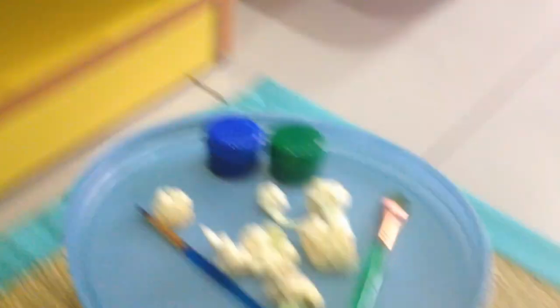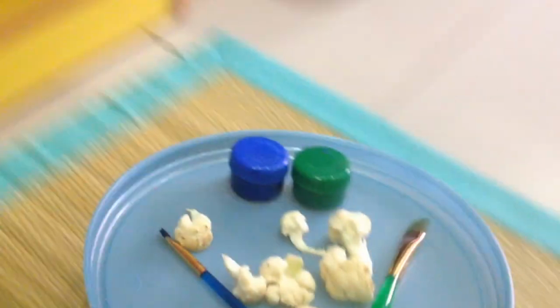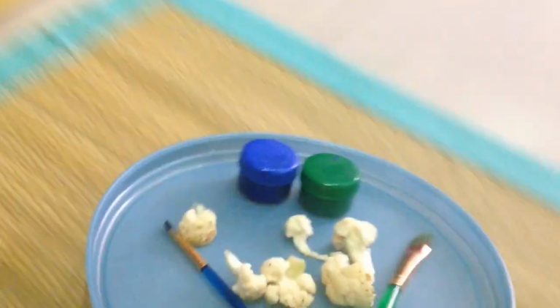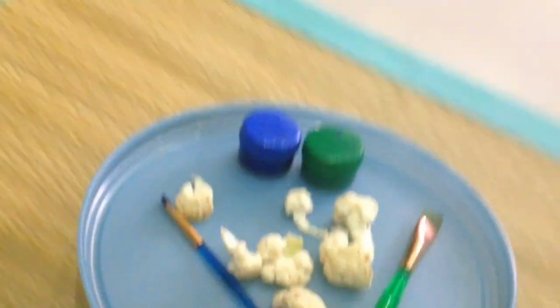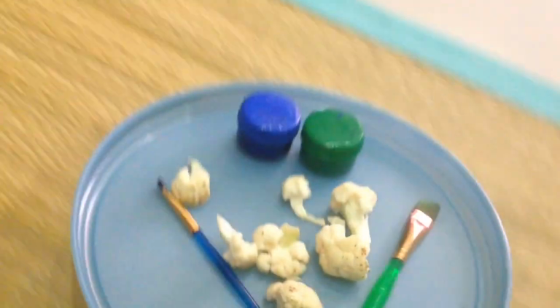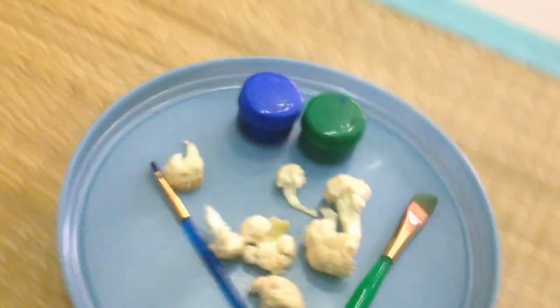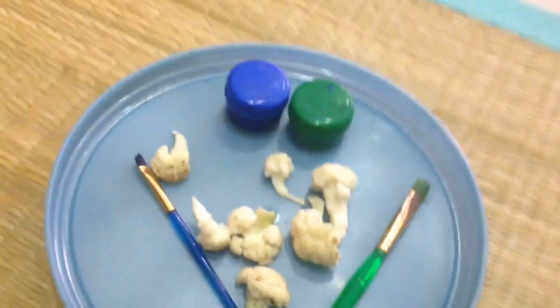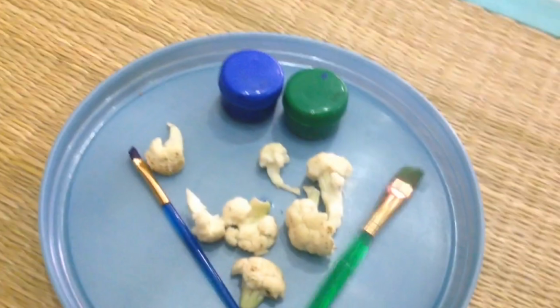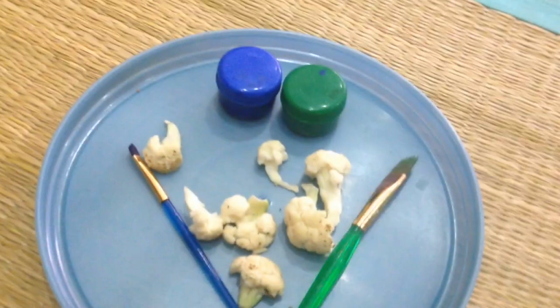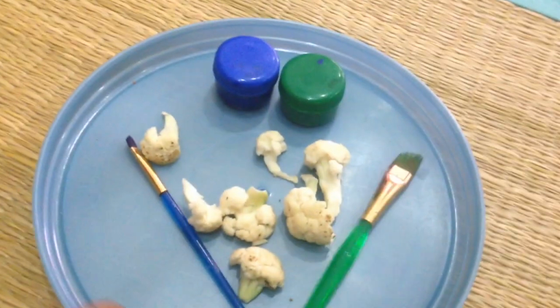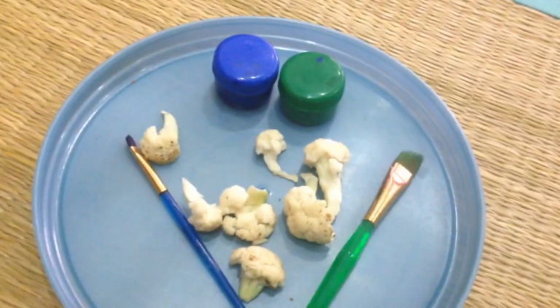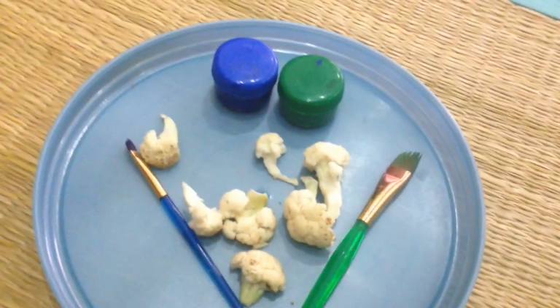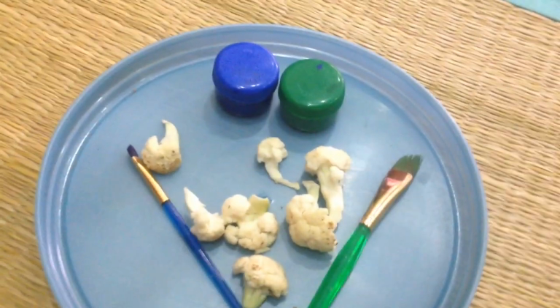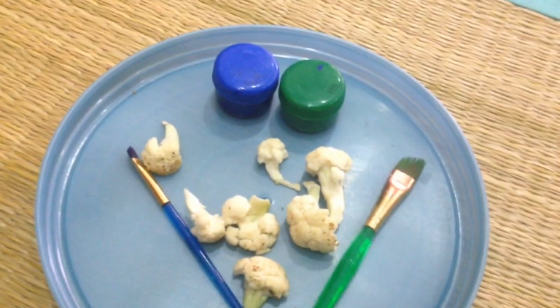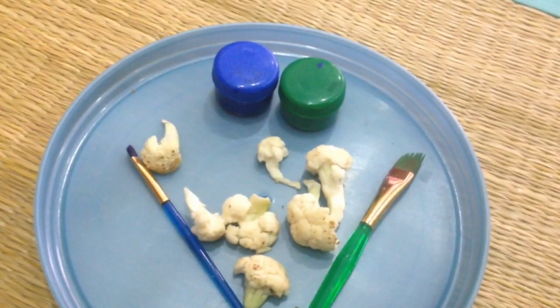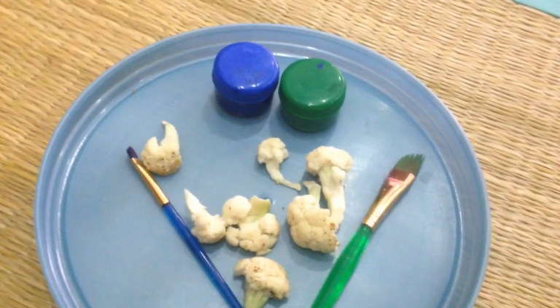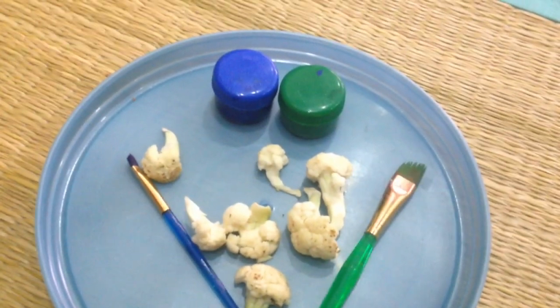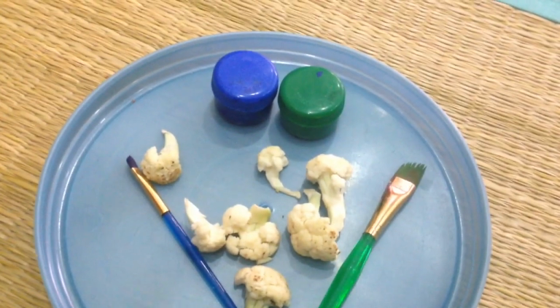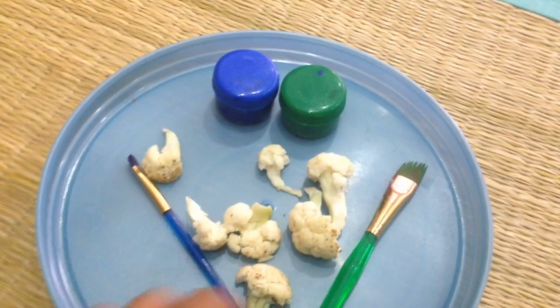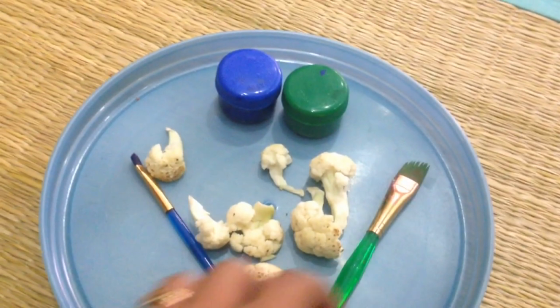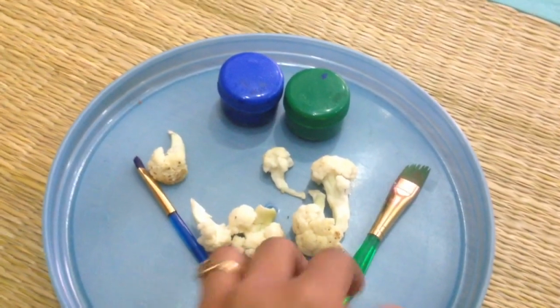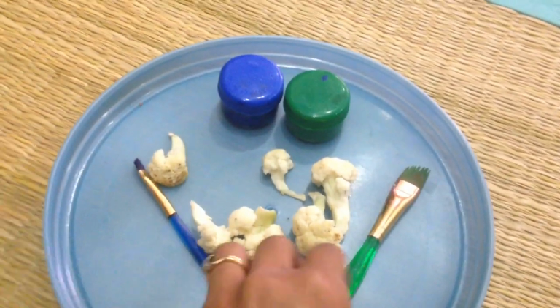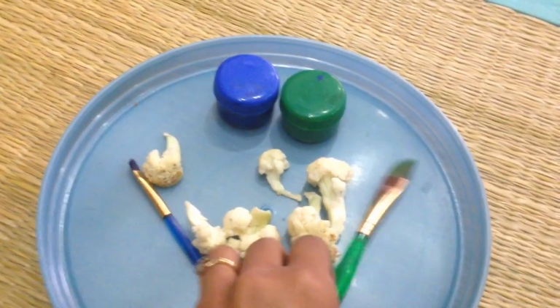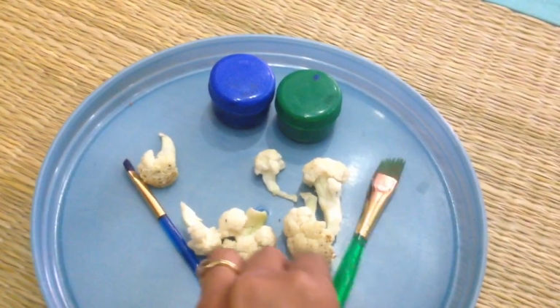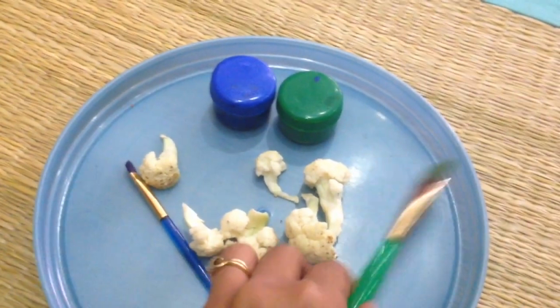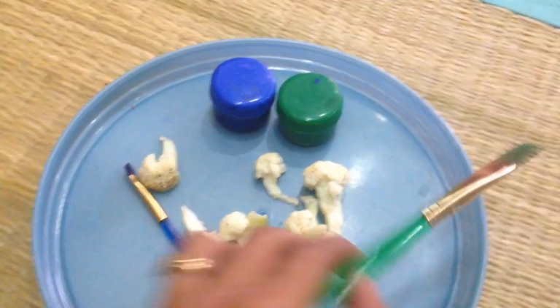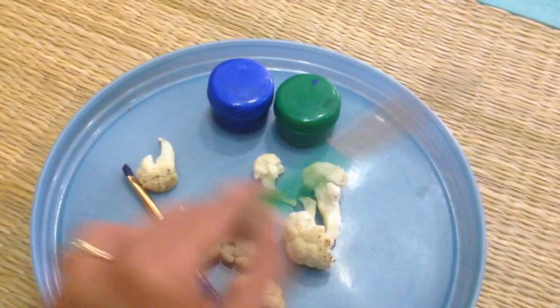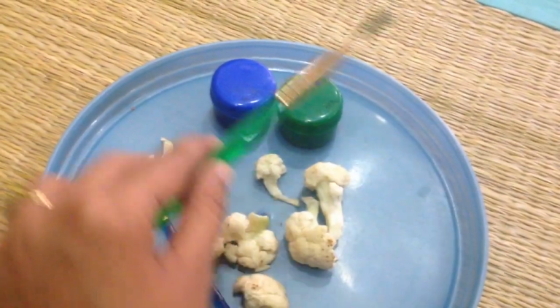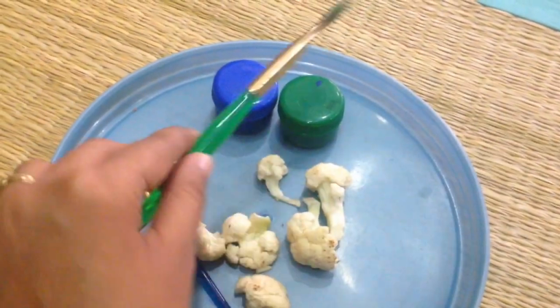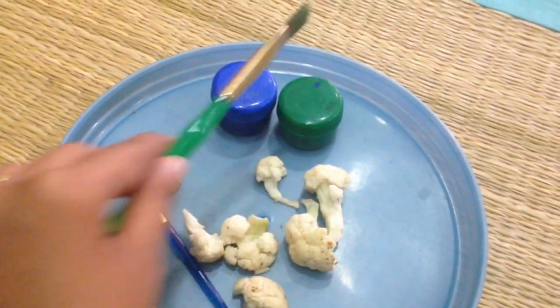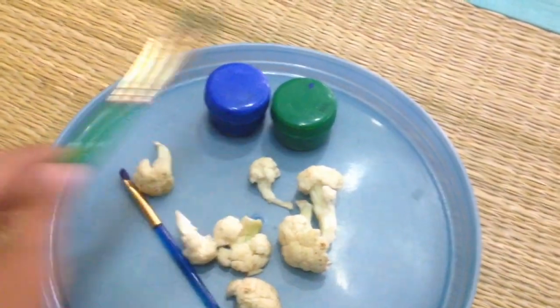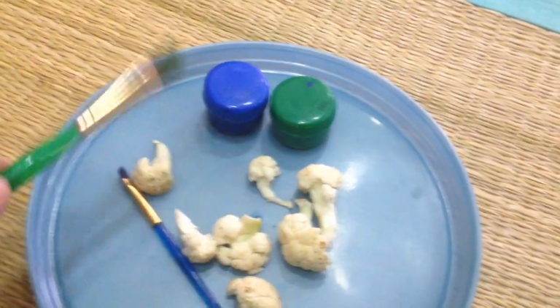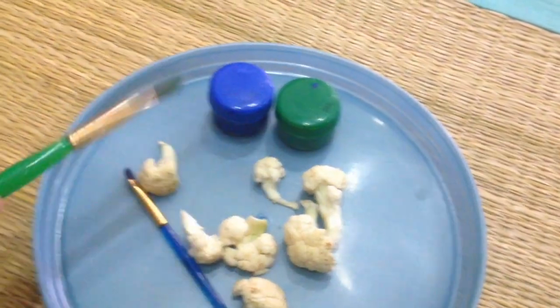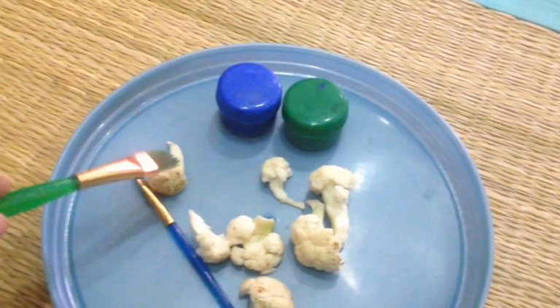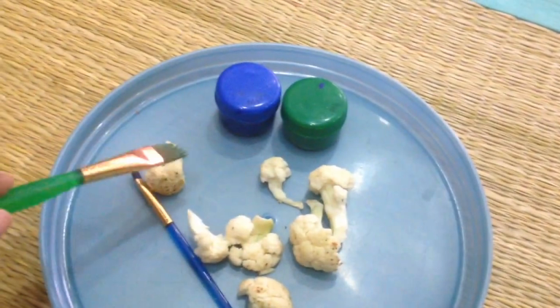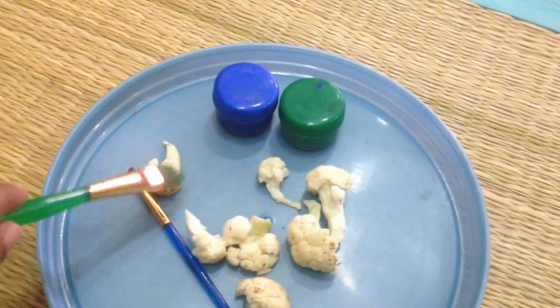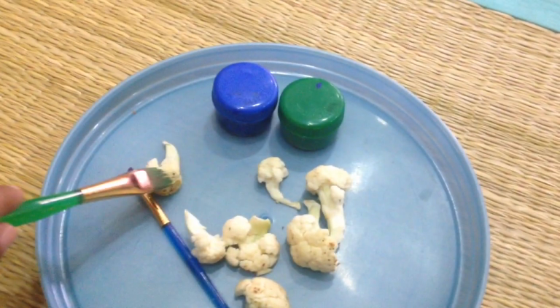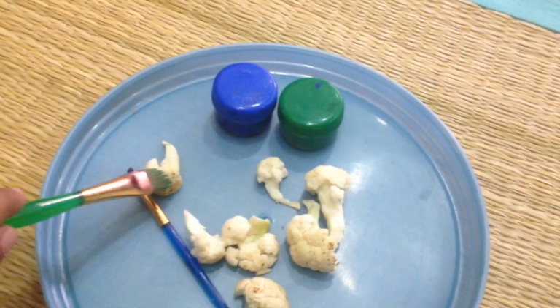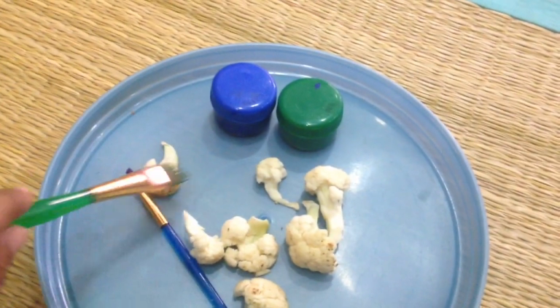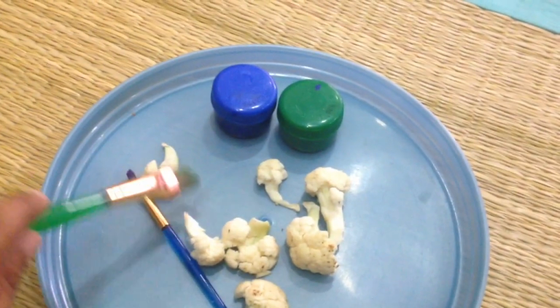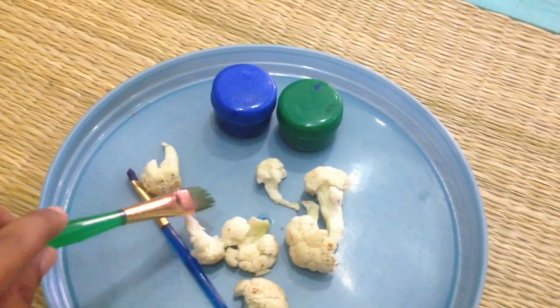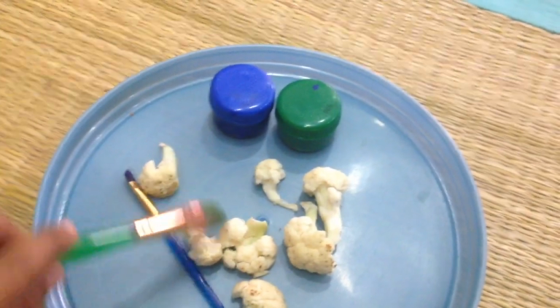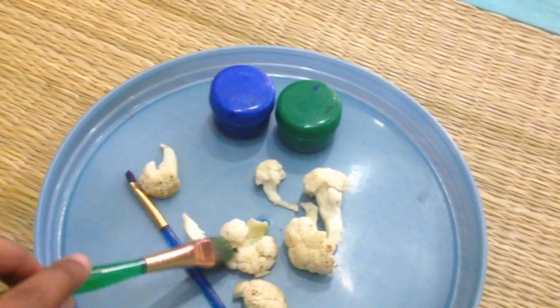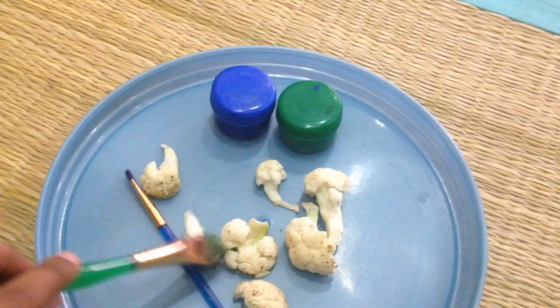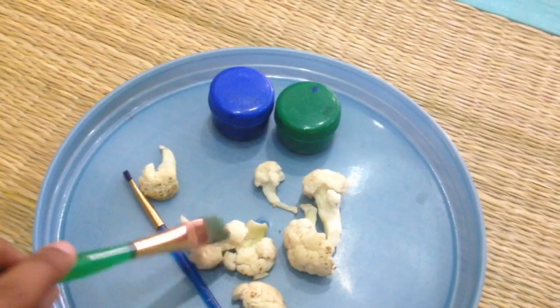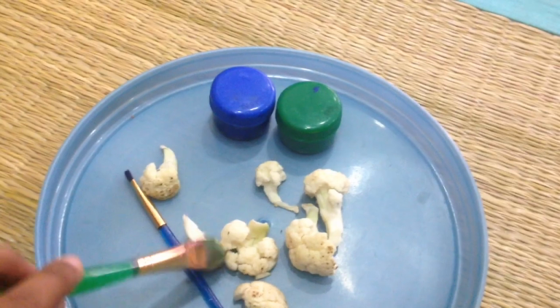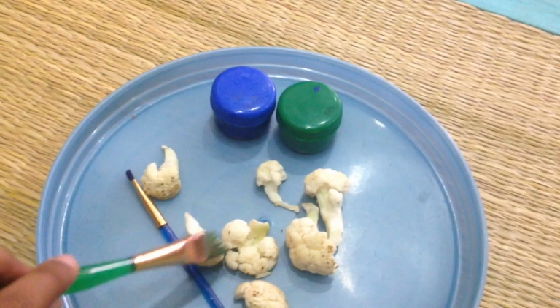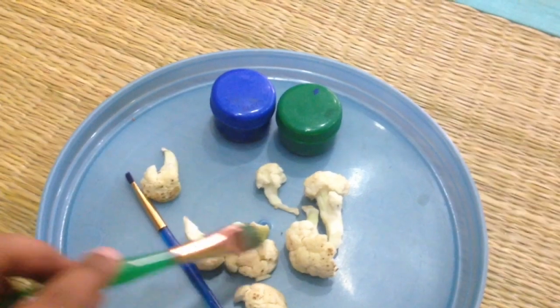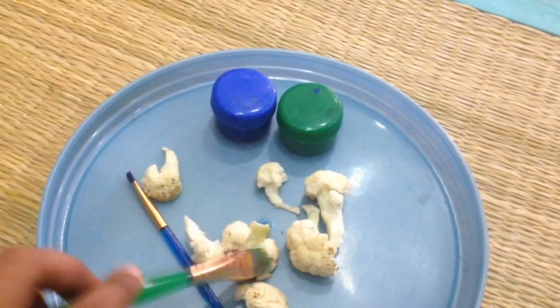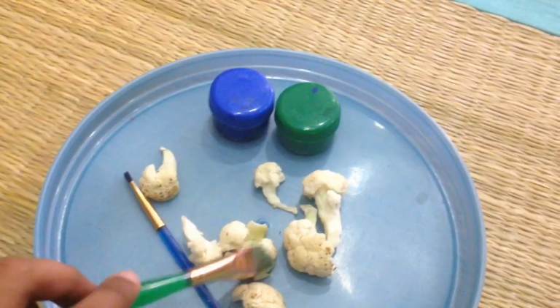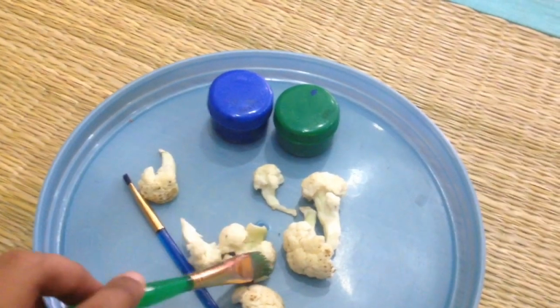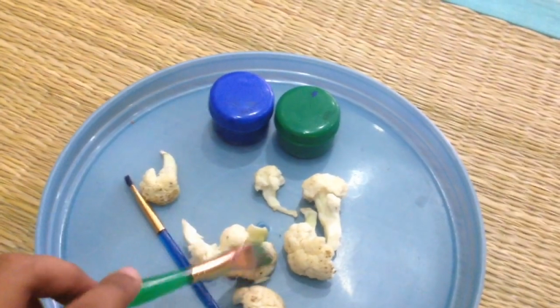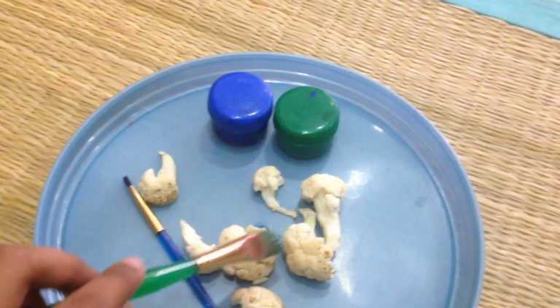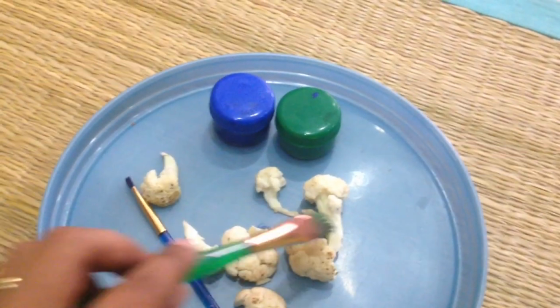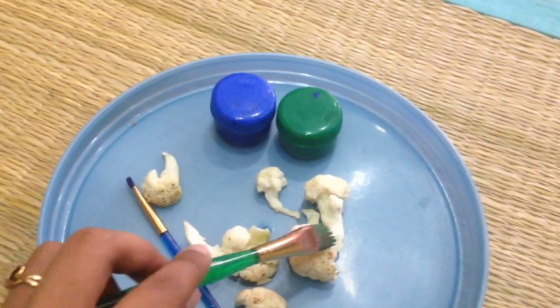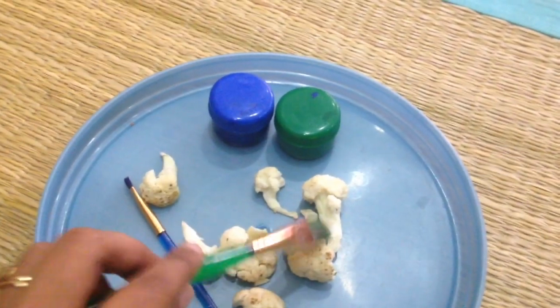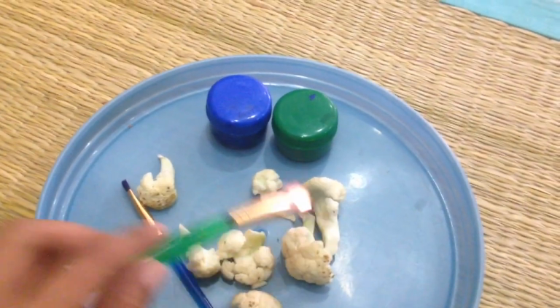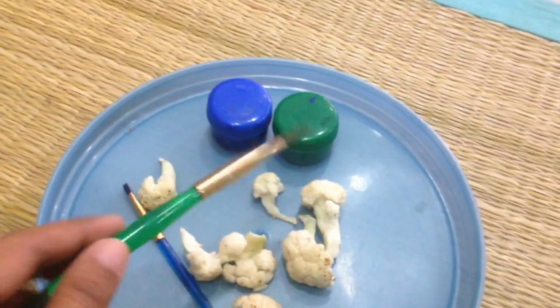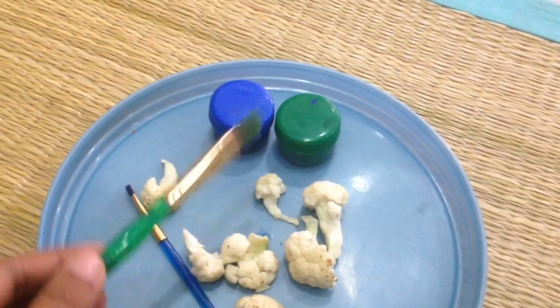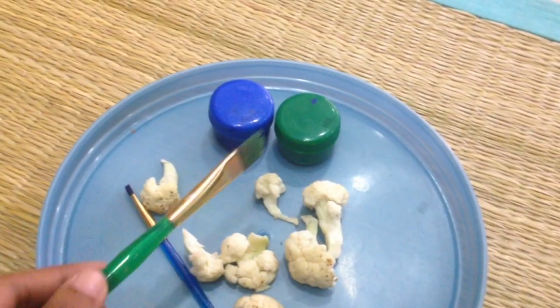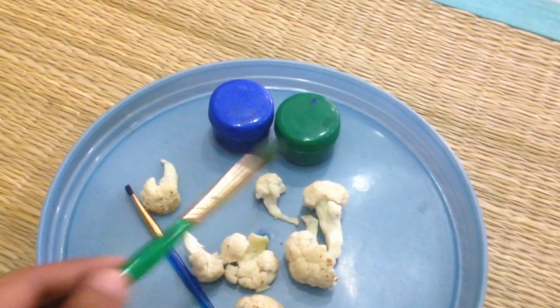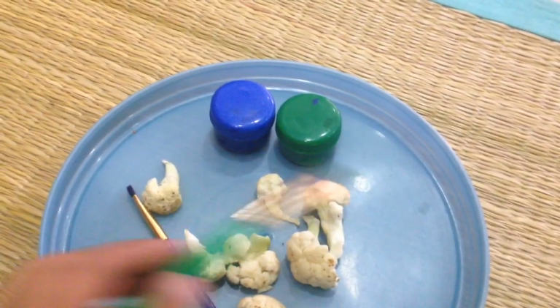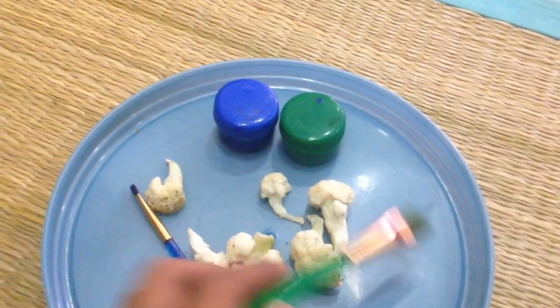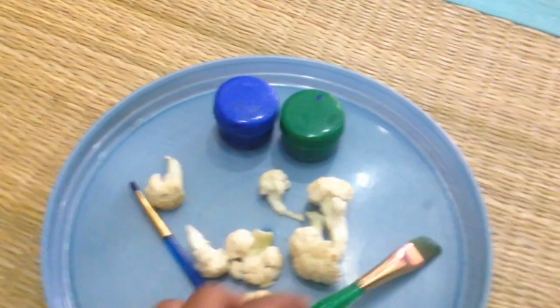C is for cauliflower — so instead of using paper, I'm going to give him some paint and a brush and he's going to paint the cauliflowers.